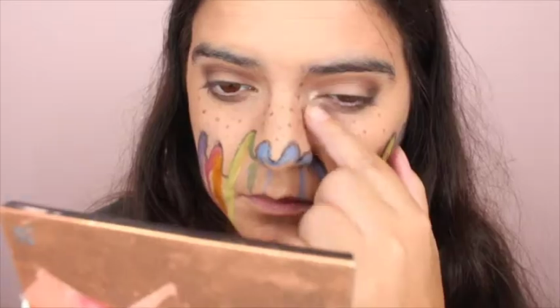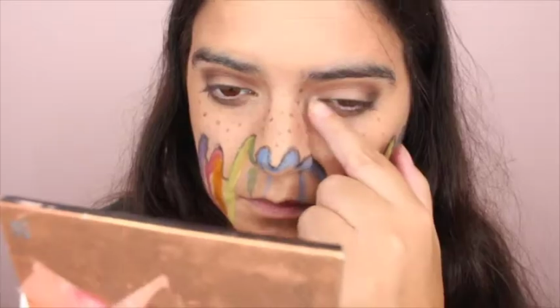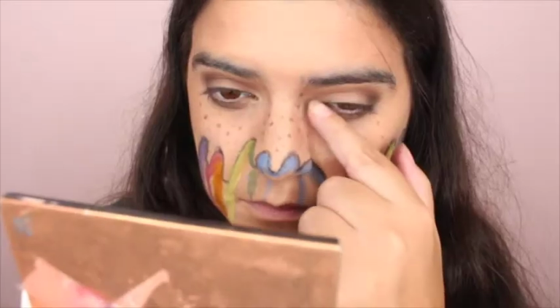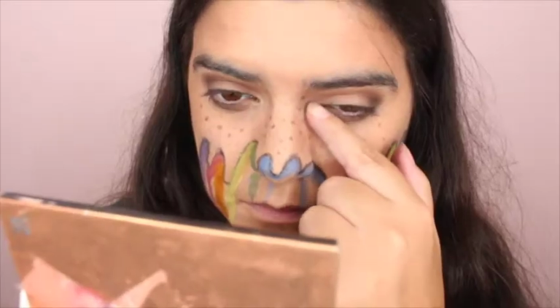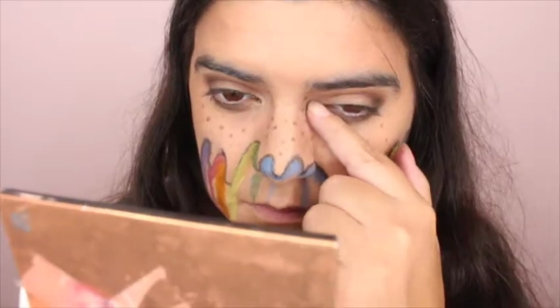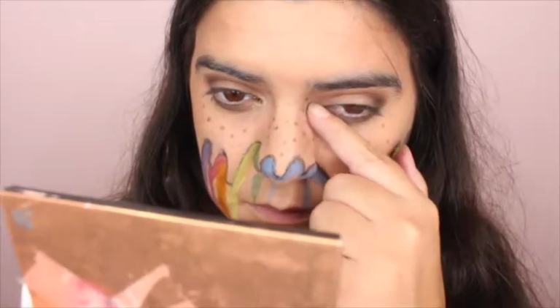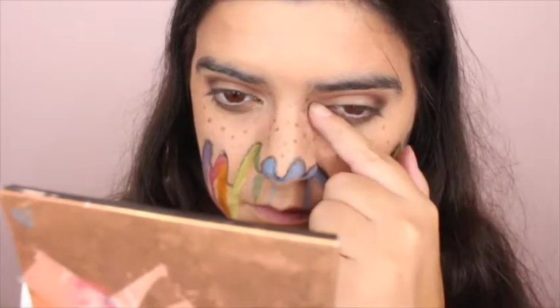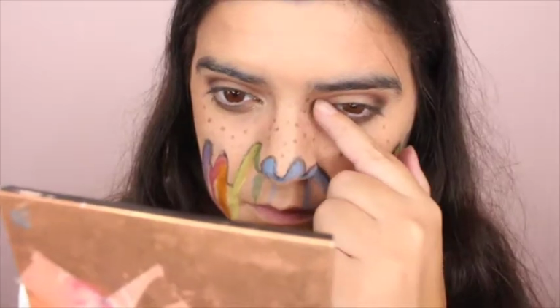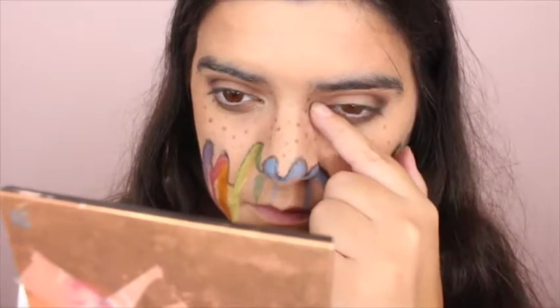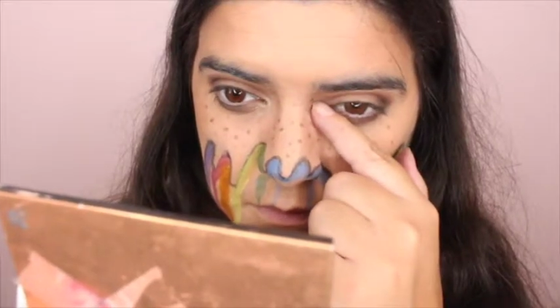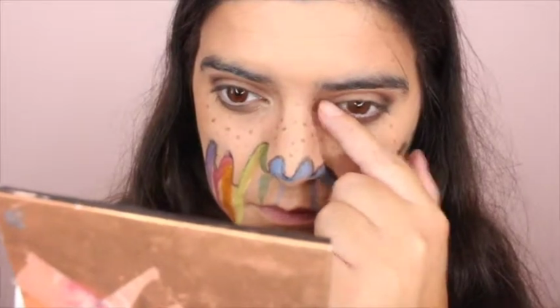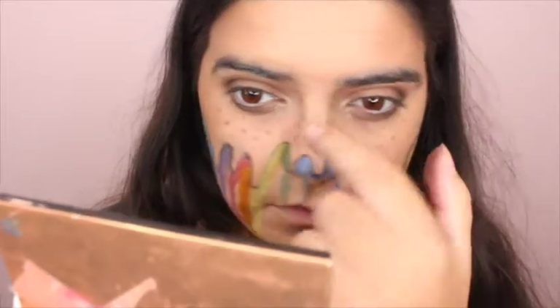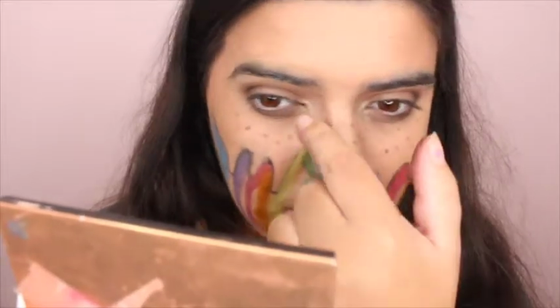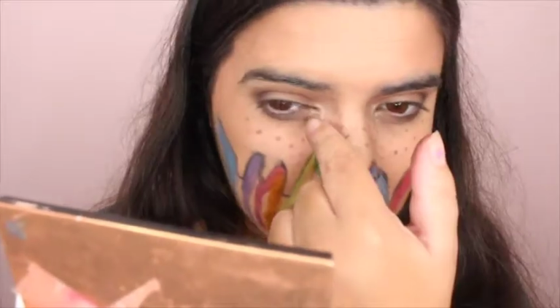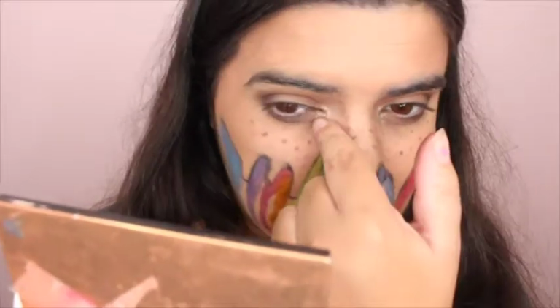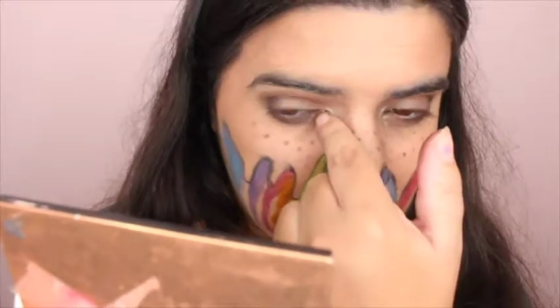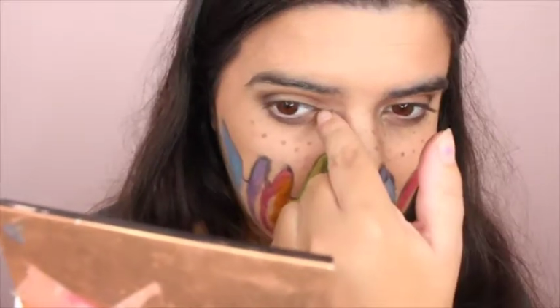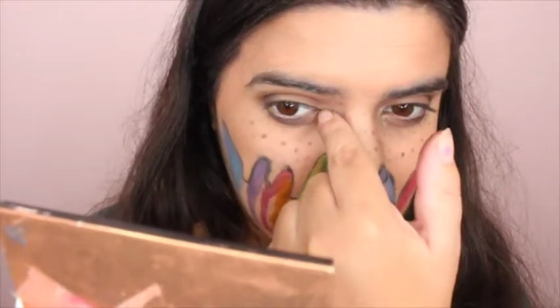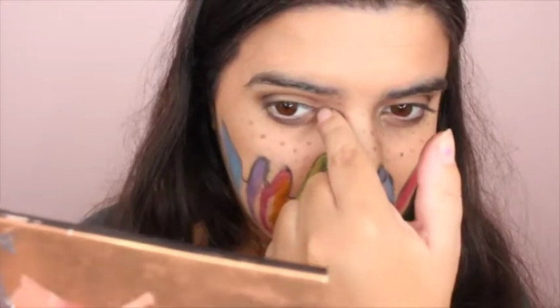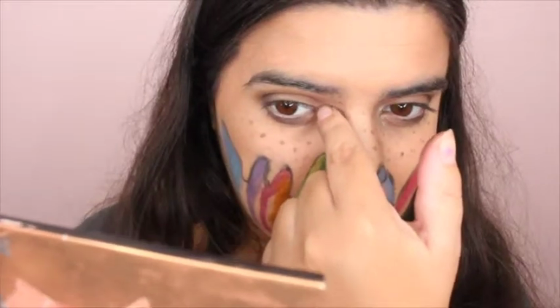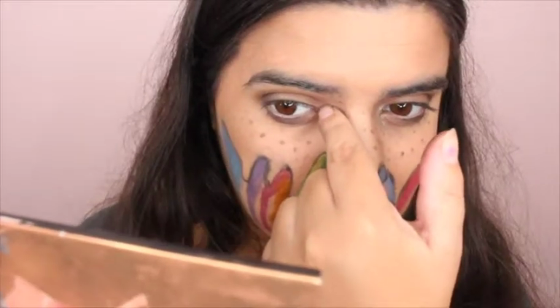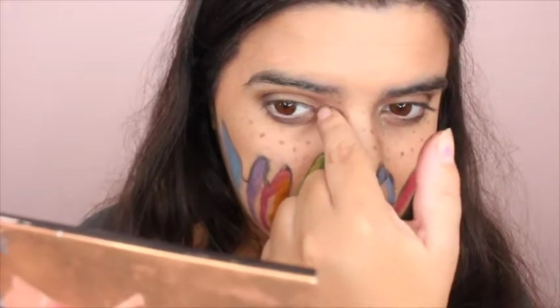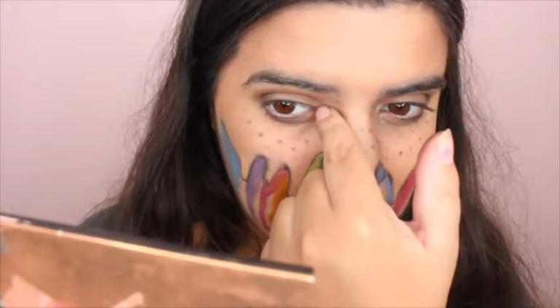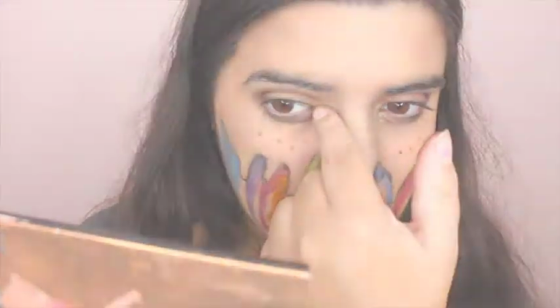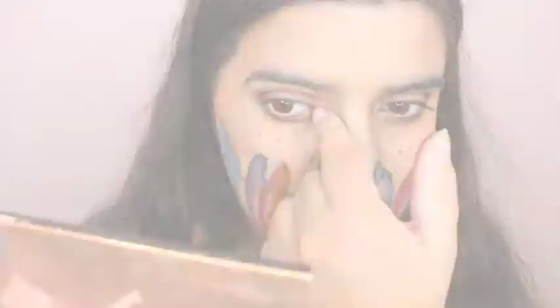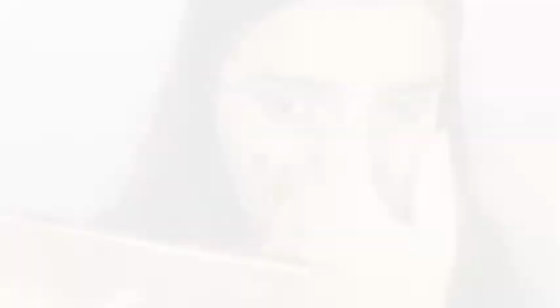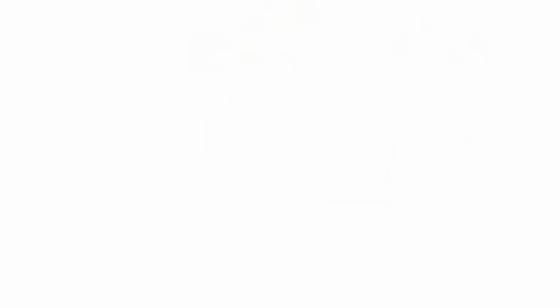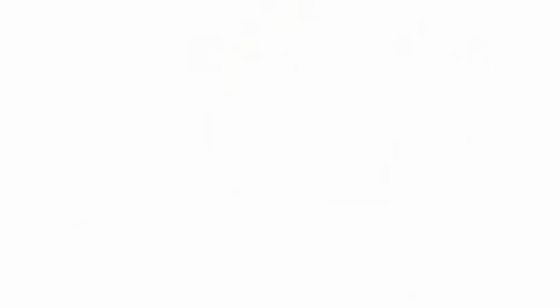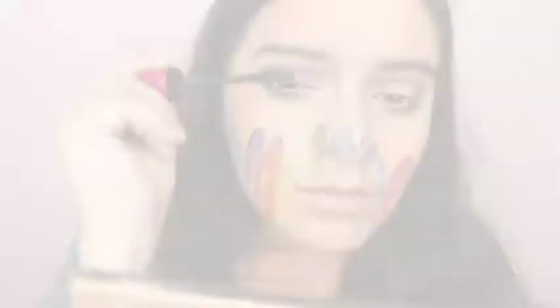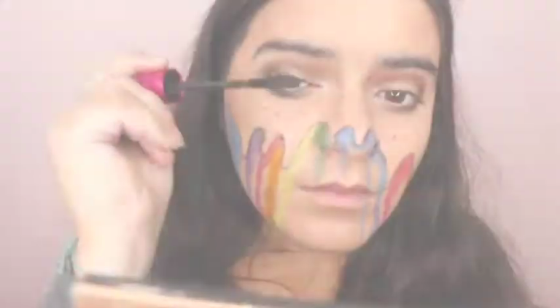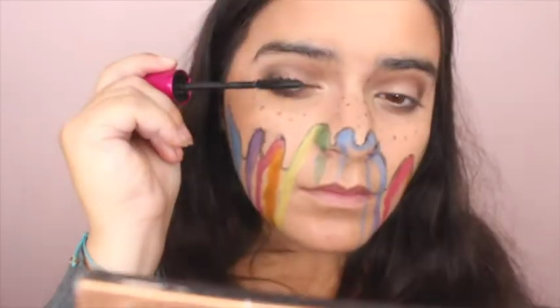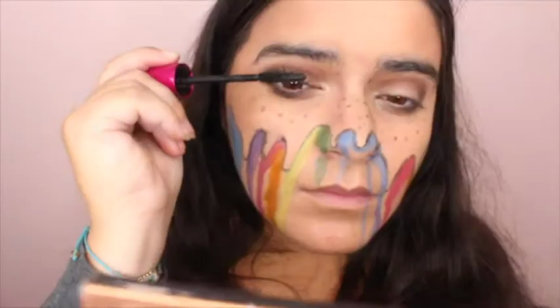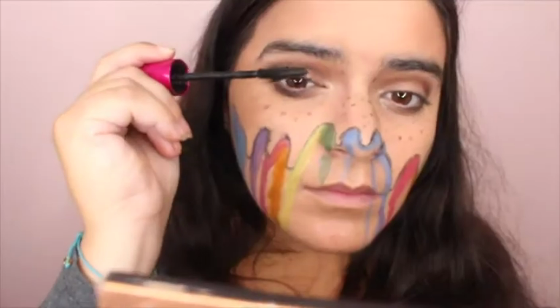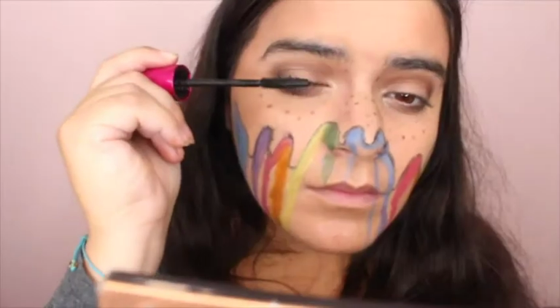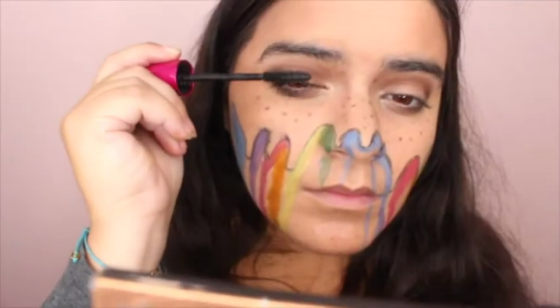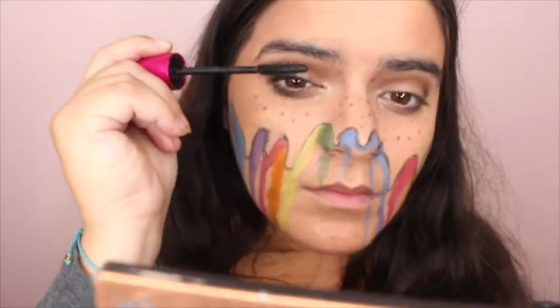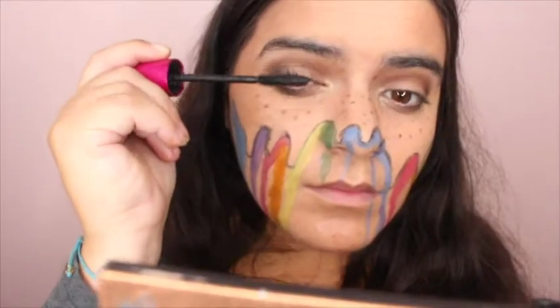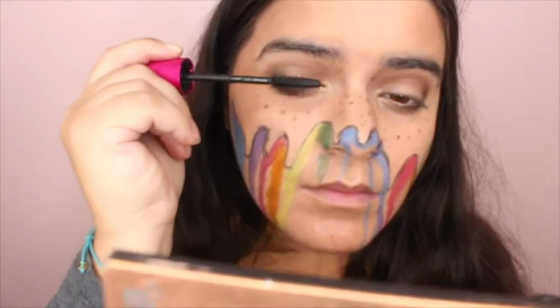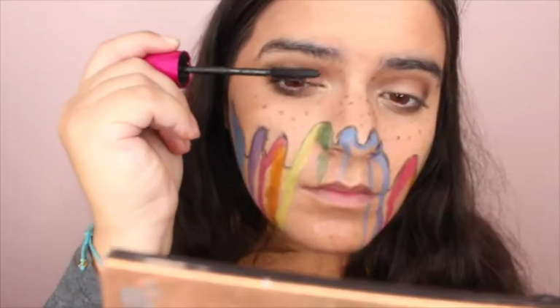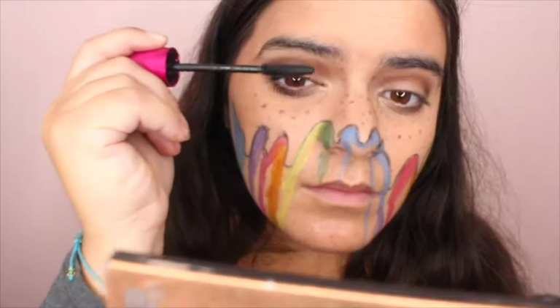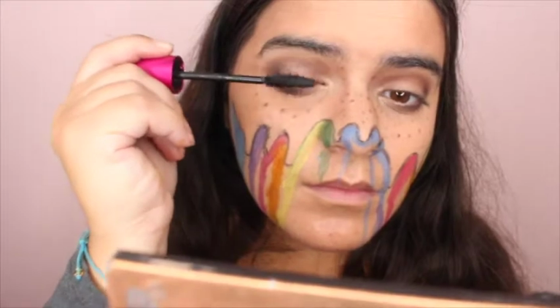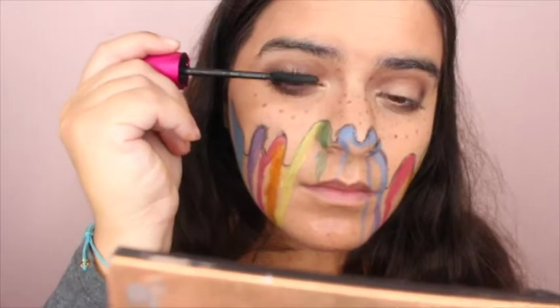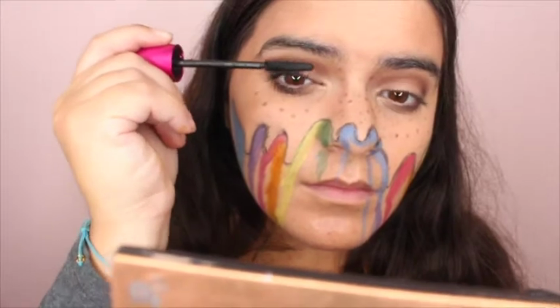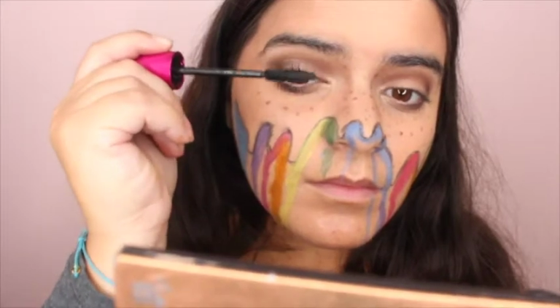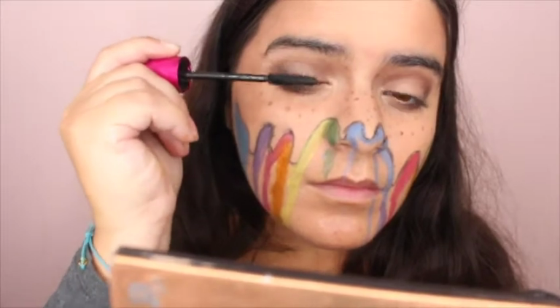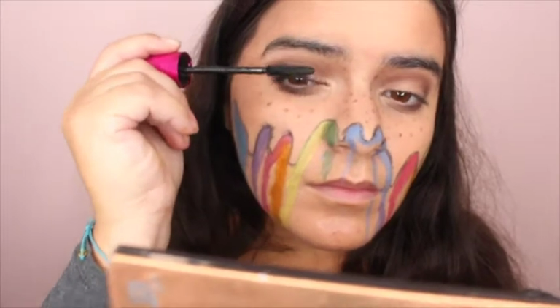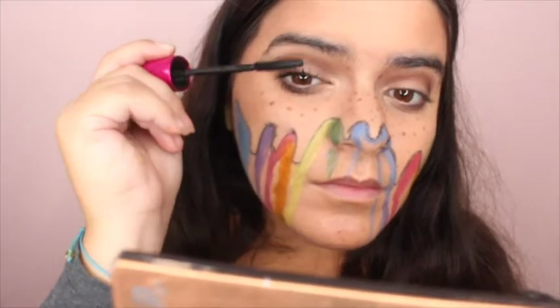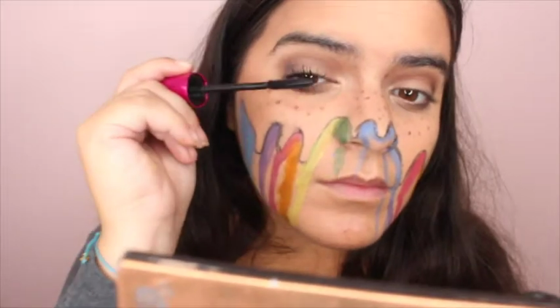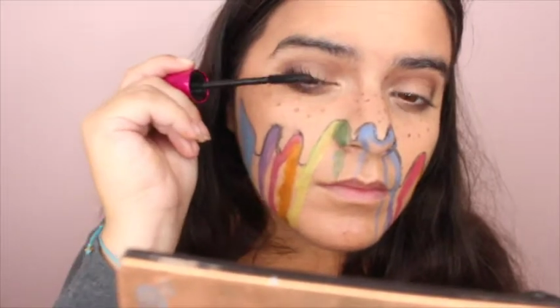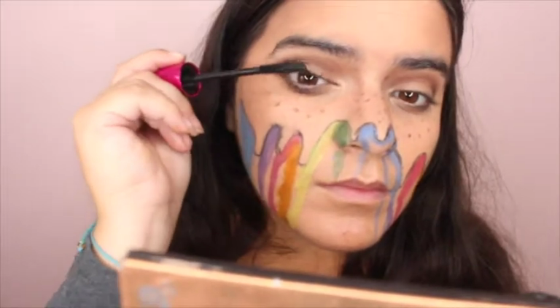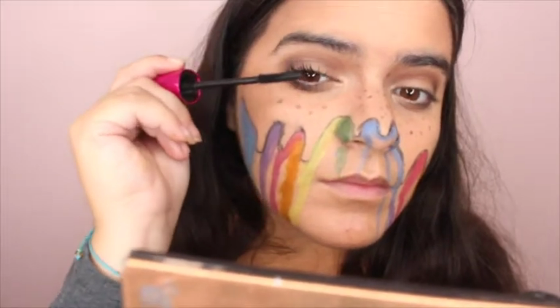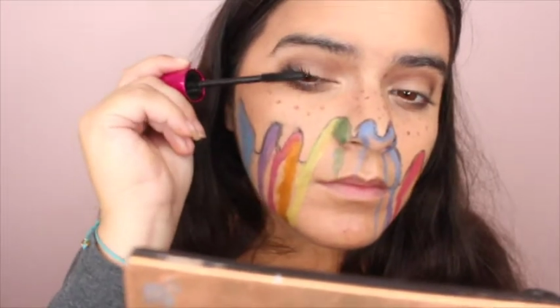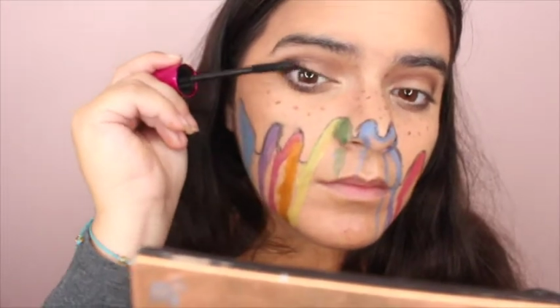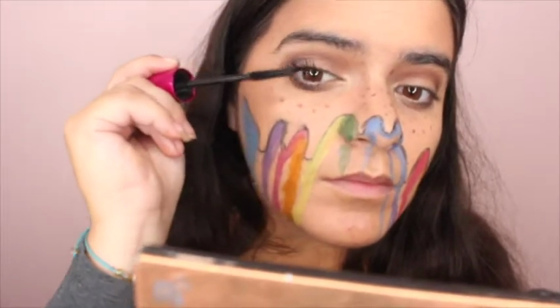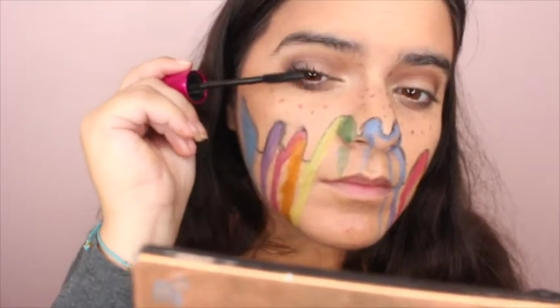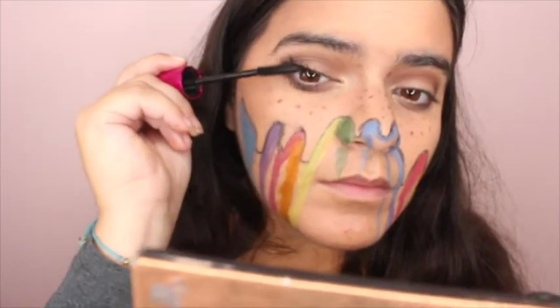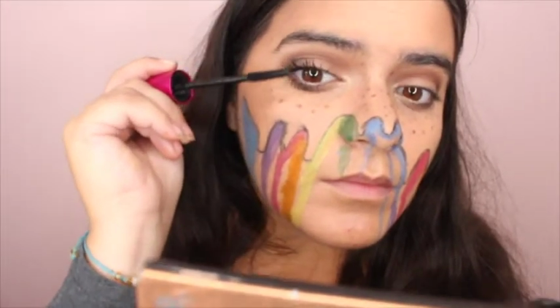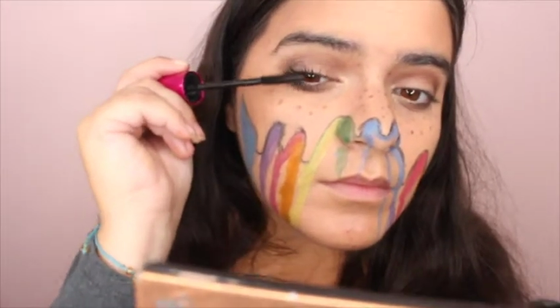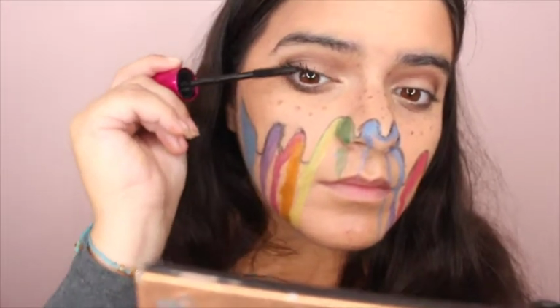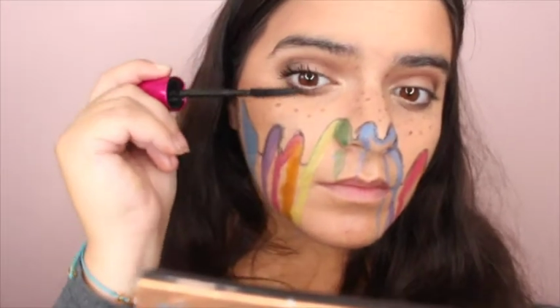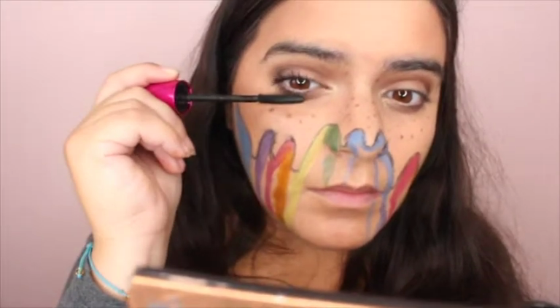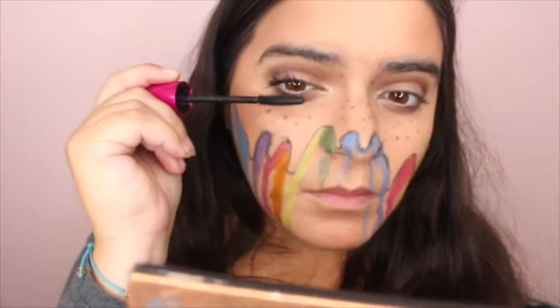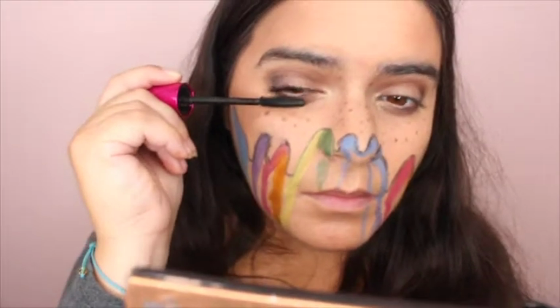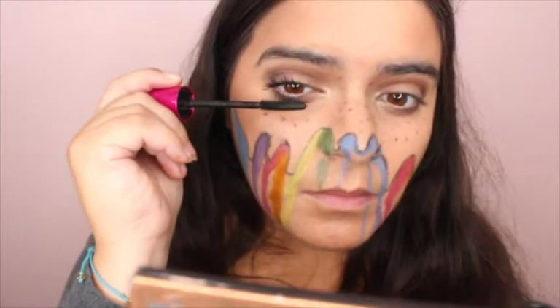I'm going to add a bit of shimmer to the corners of my lips. I'm now going to finish off the look by applying some Wet n Wild mascara to my lashes.